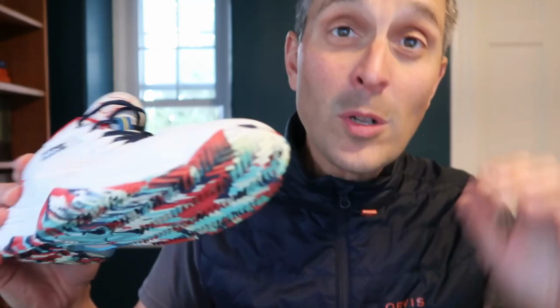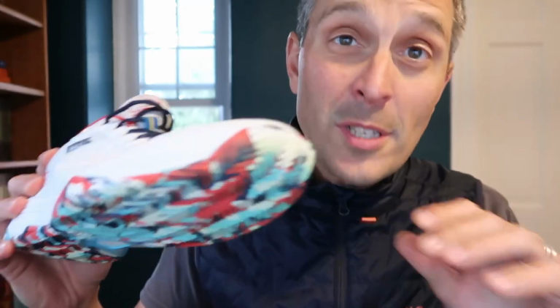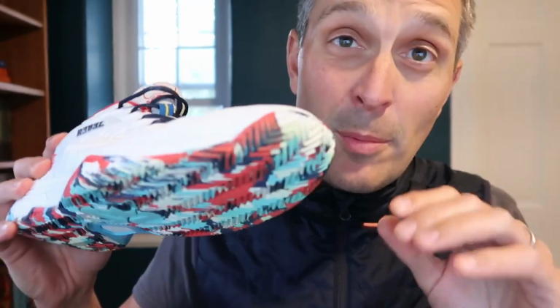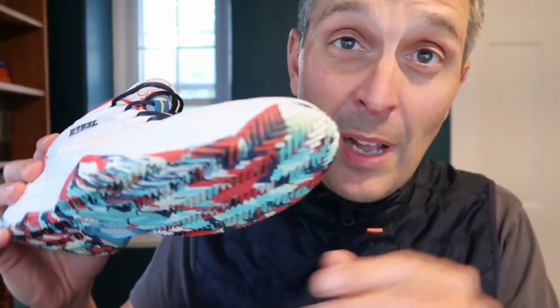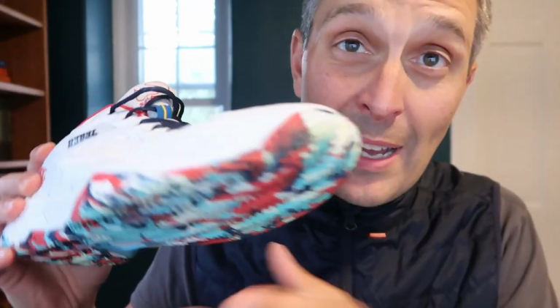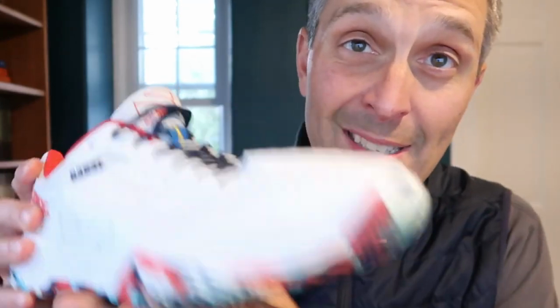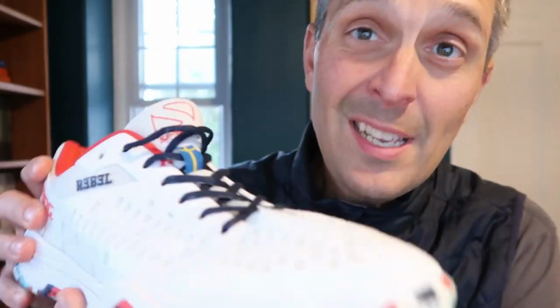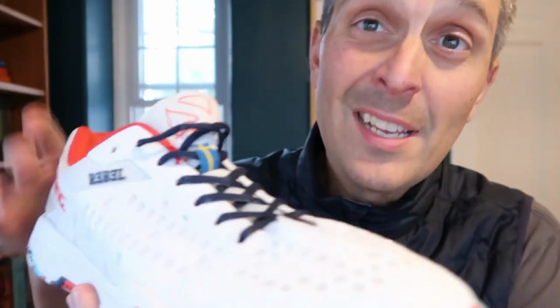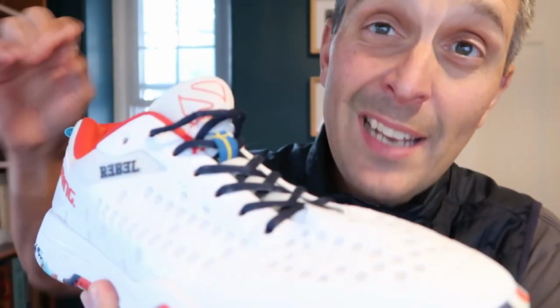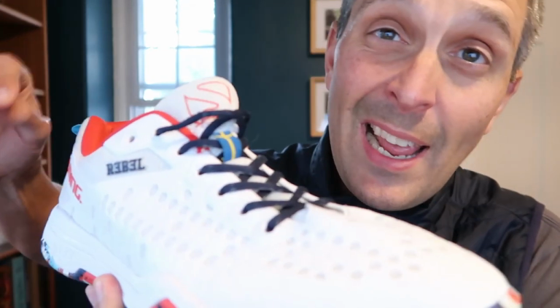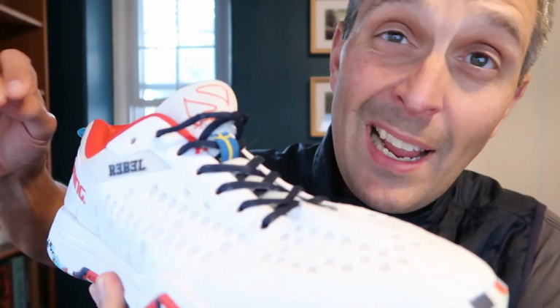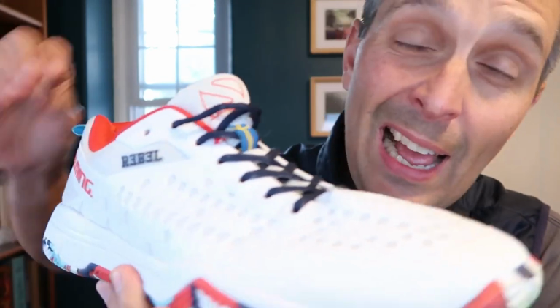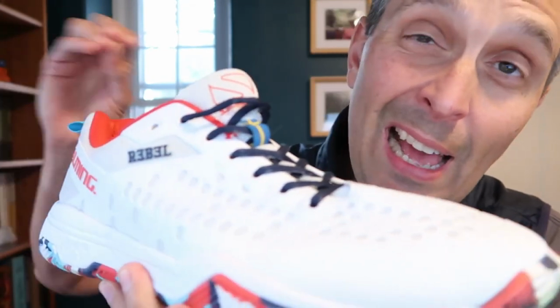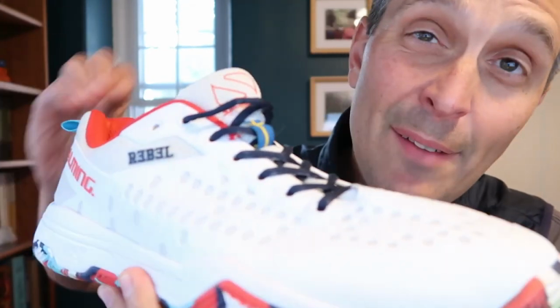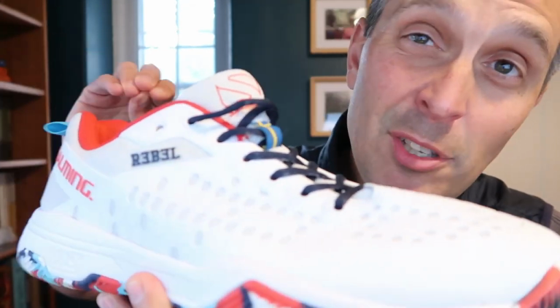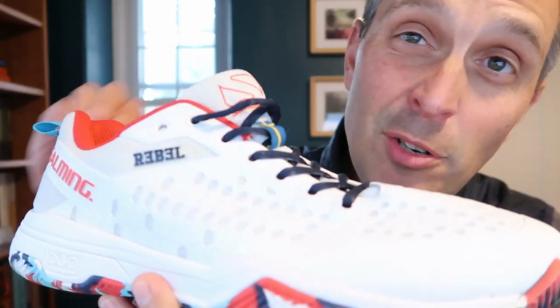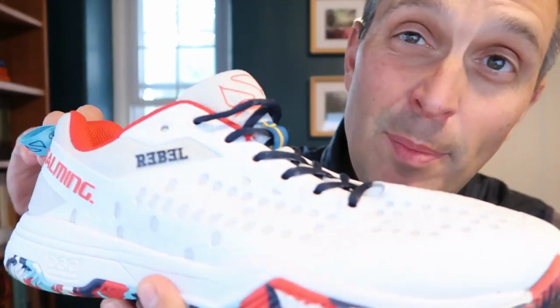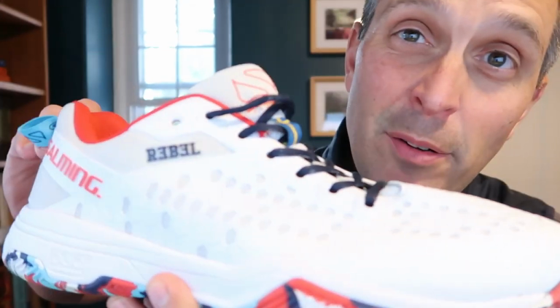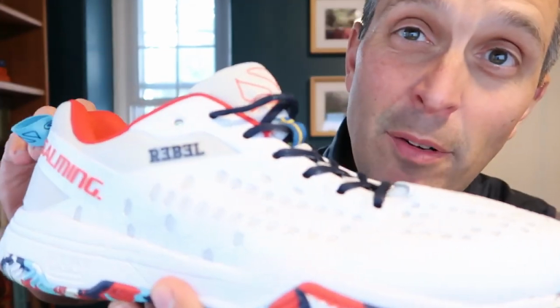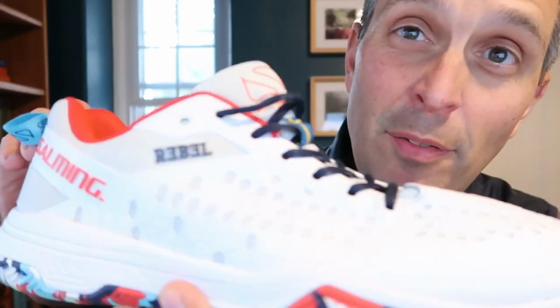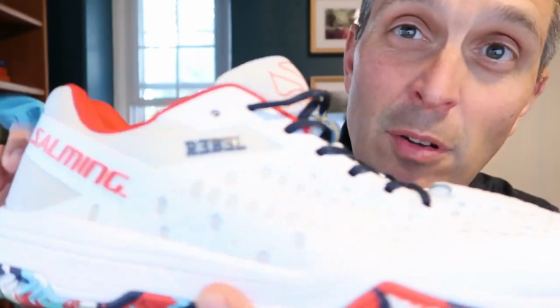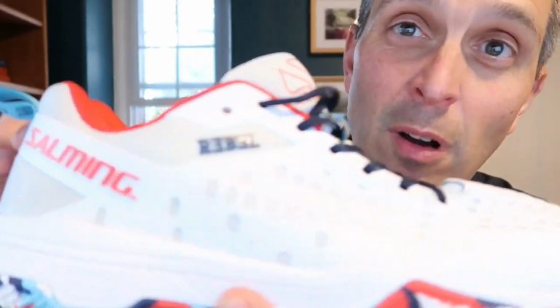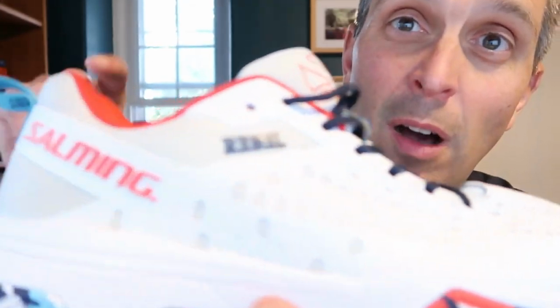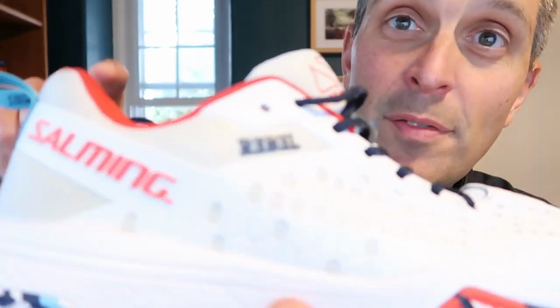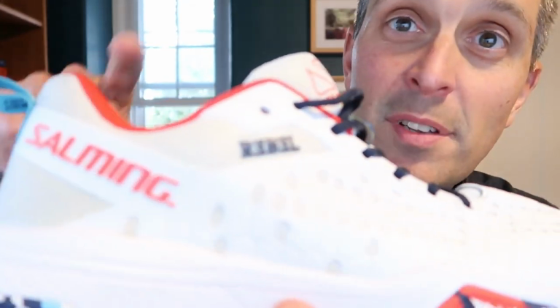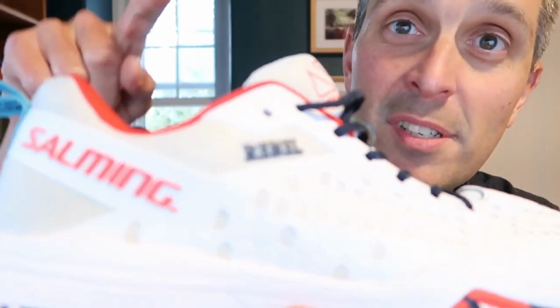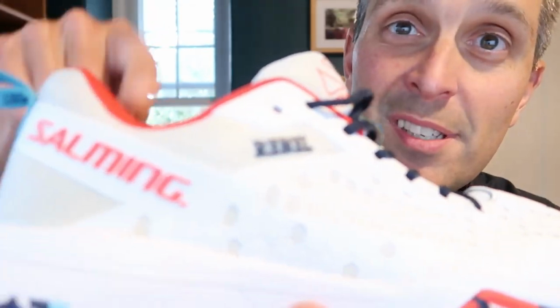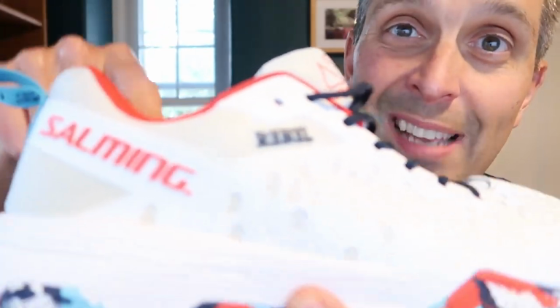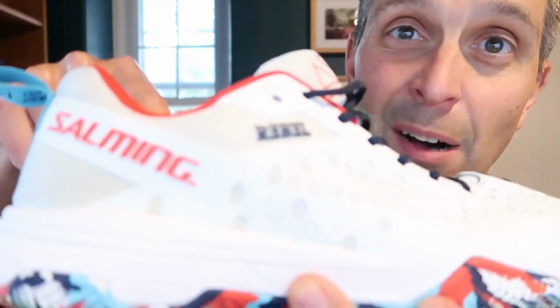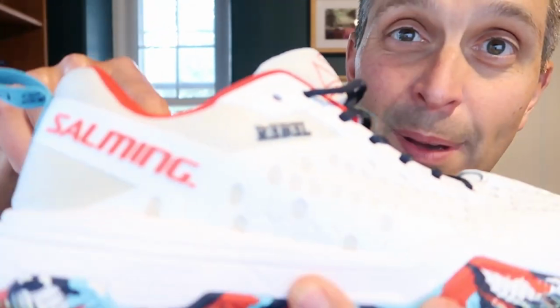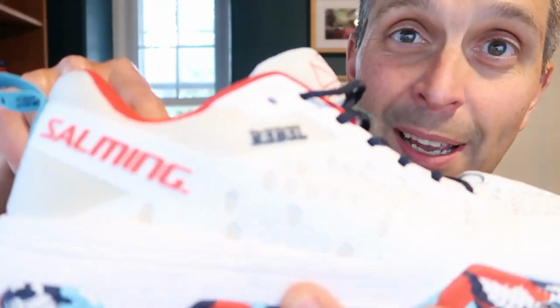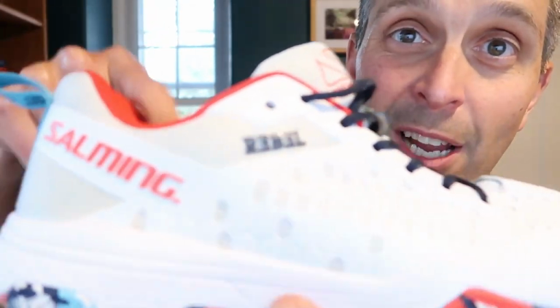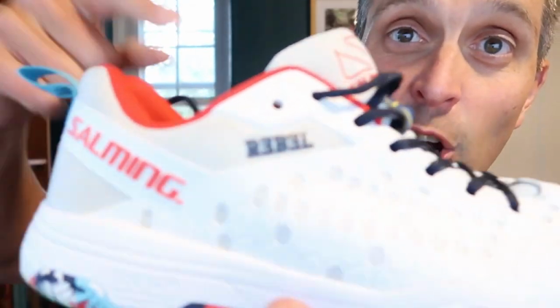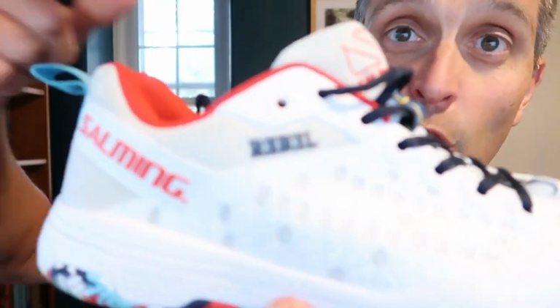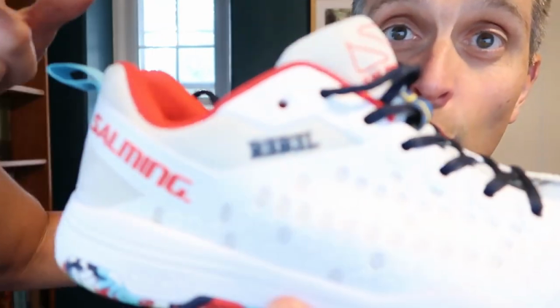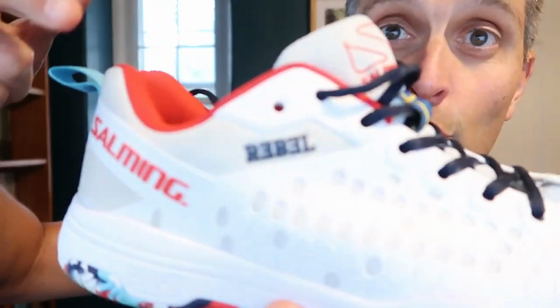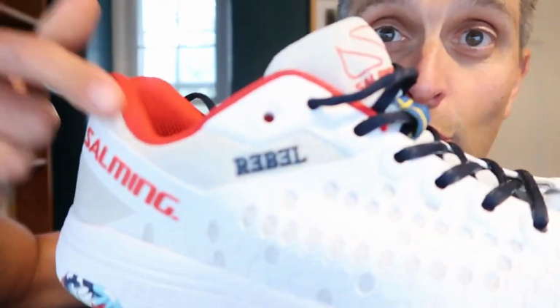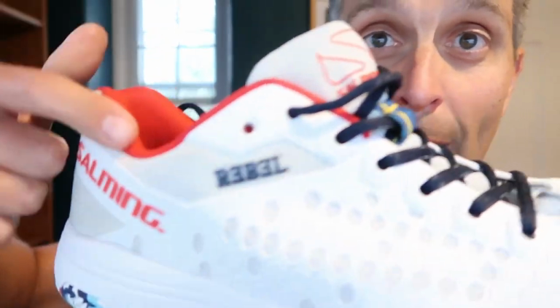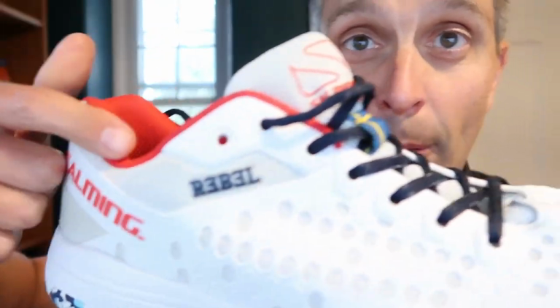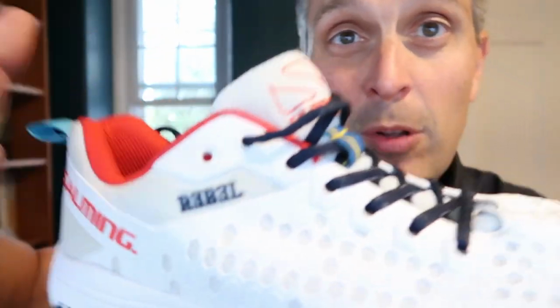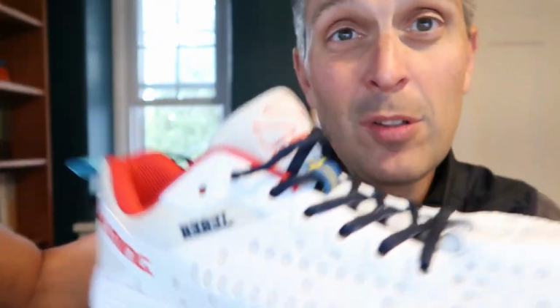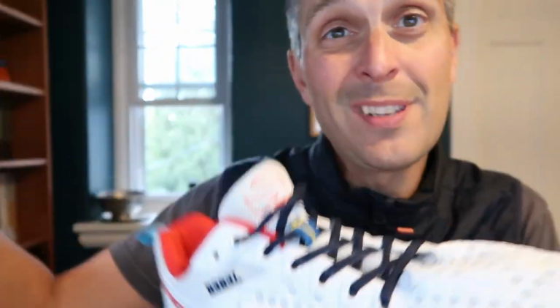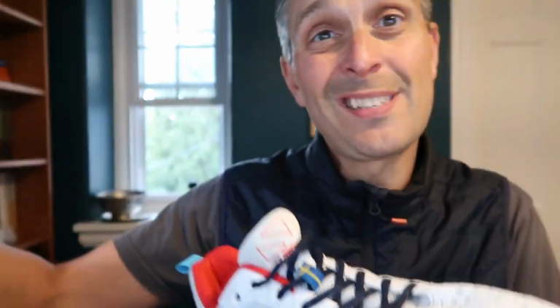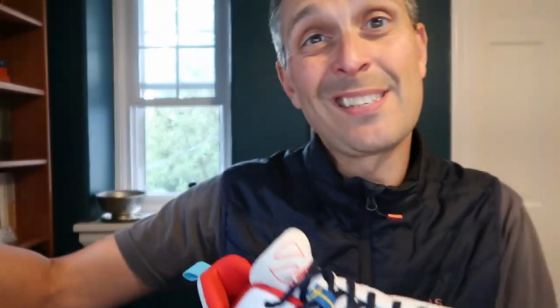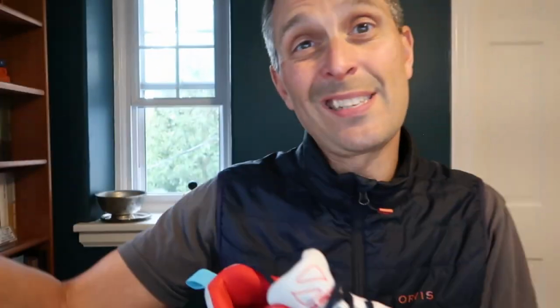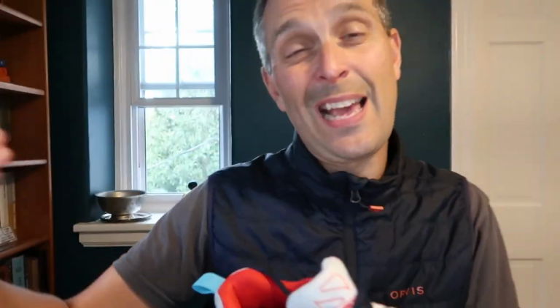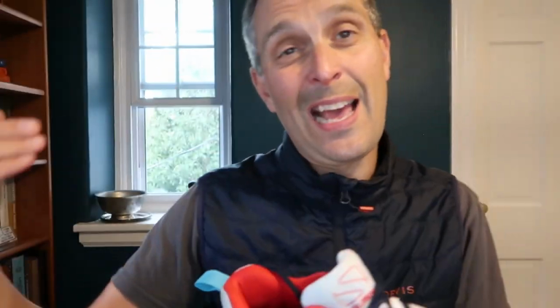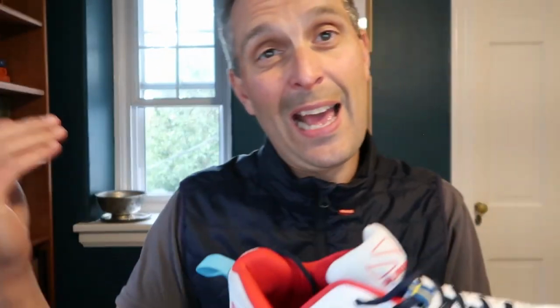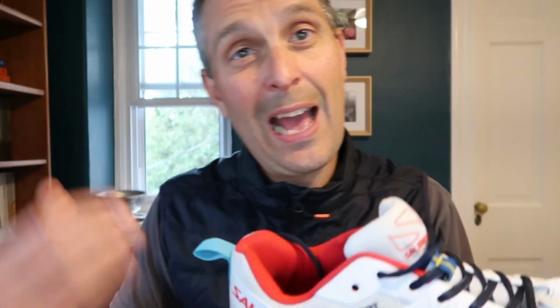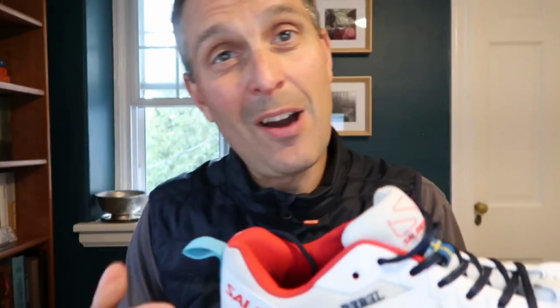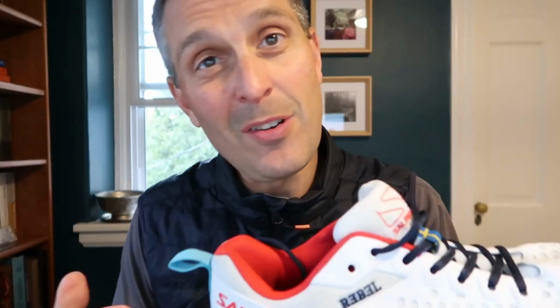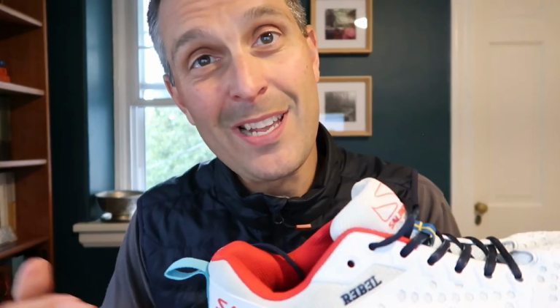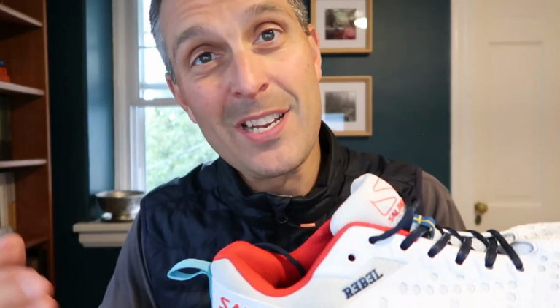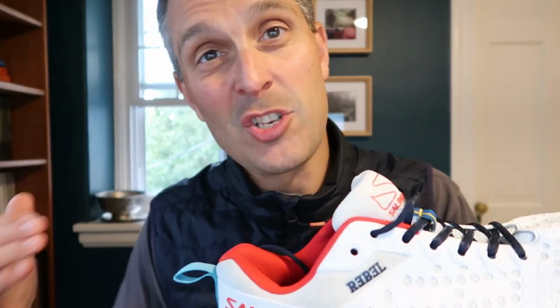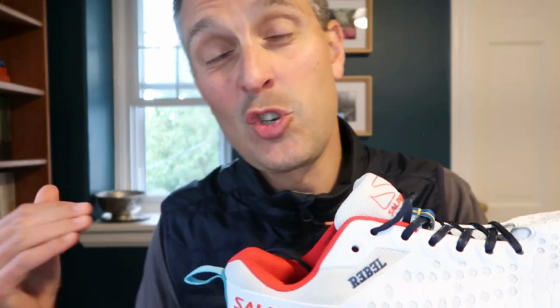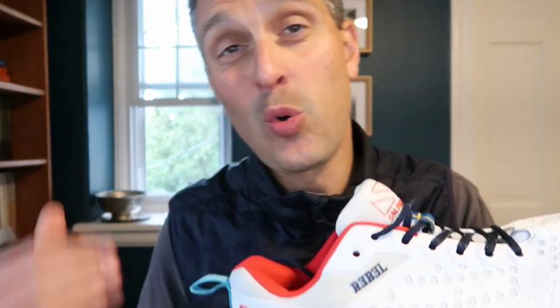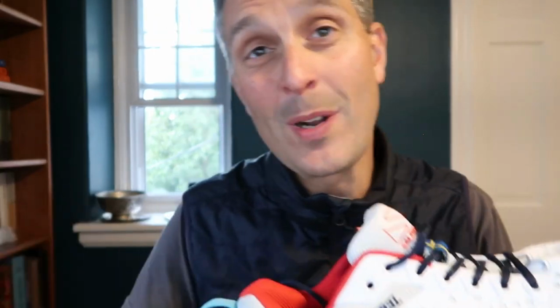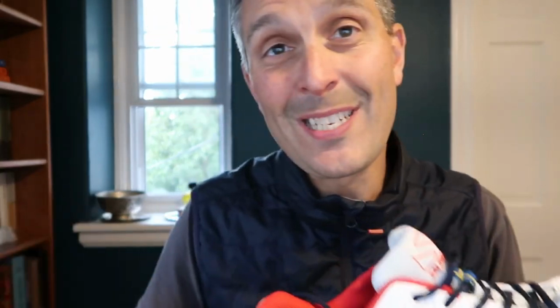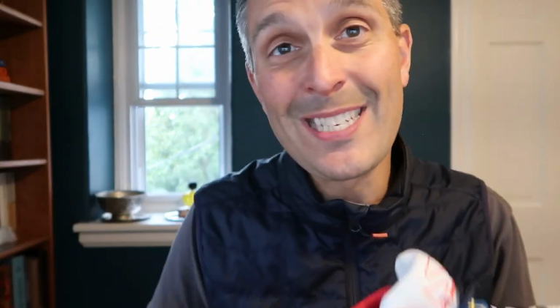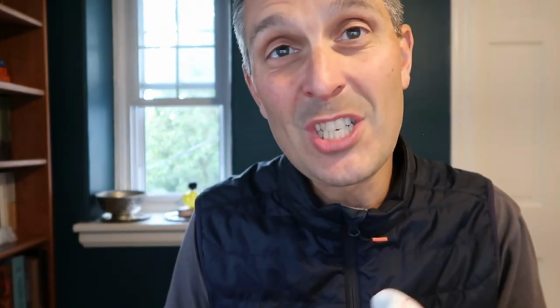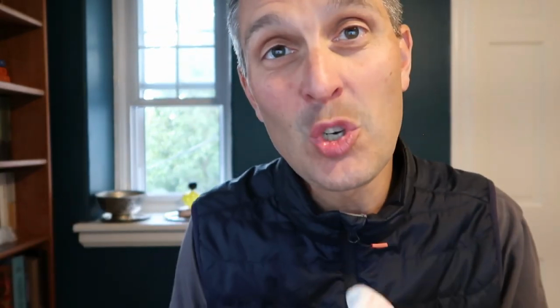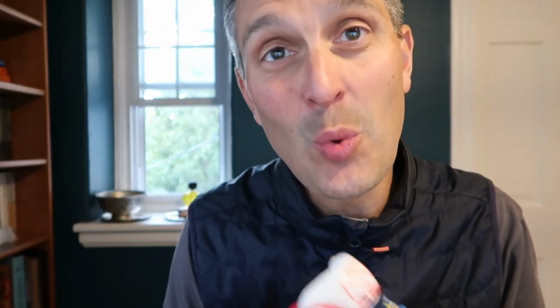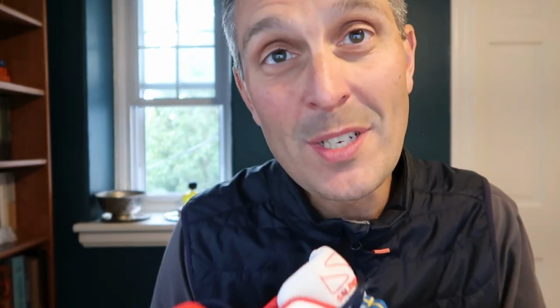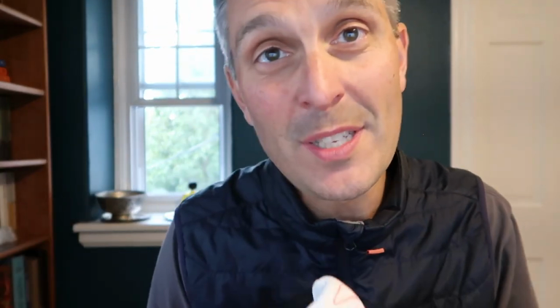What's up, you guys? Today I have a two-minute review of the Salming Rebel. This is out in 2023.